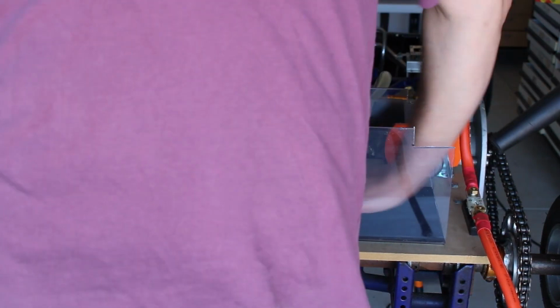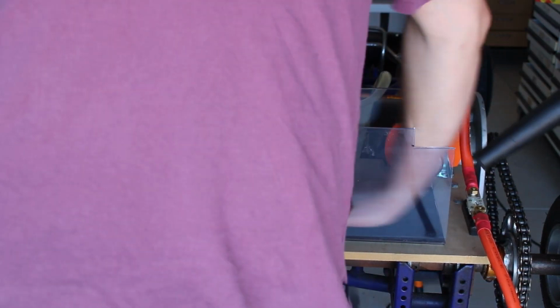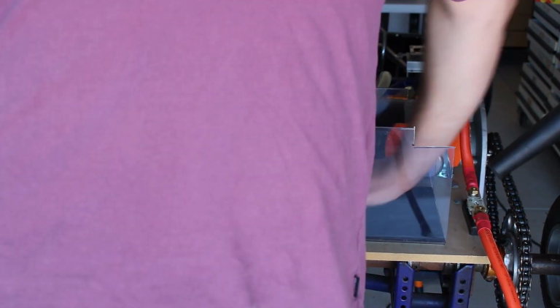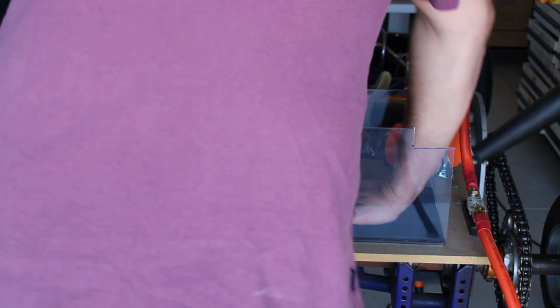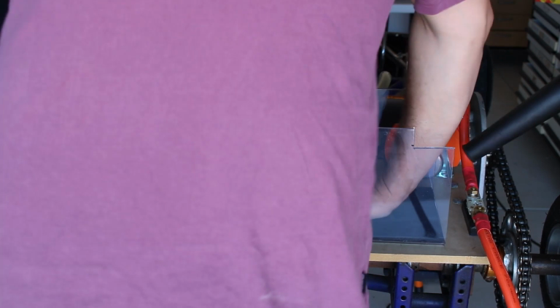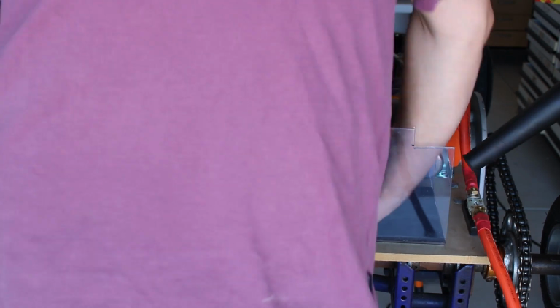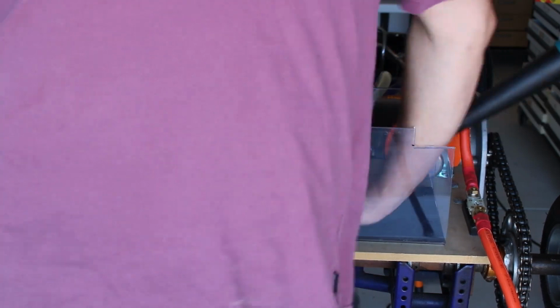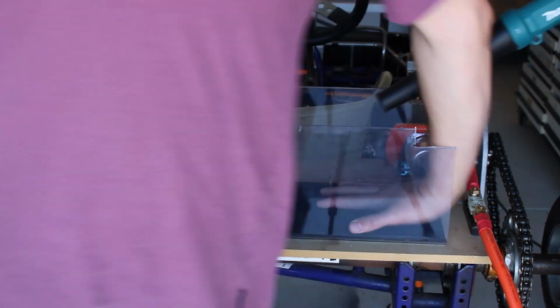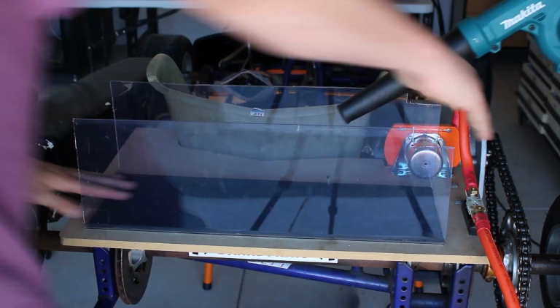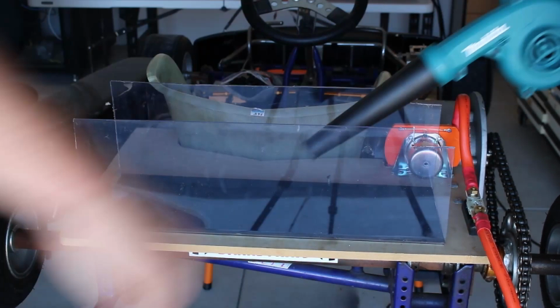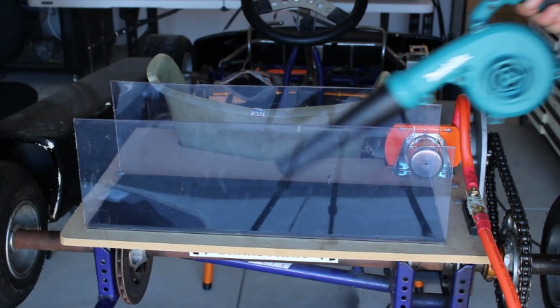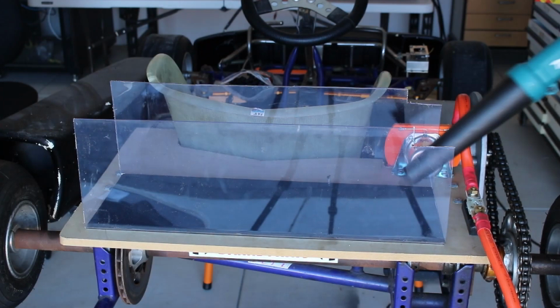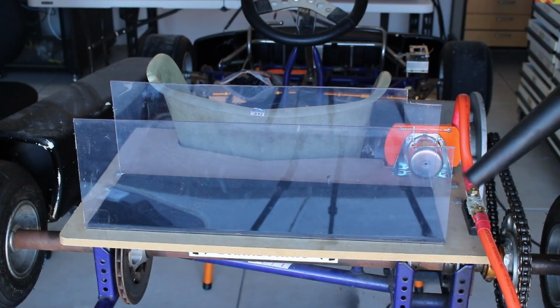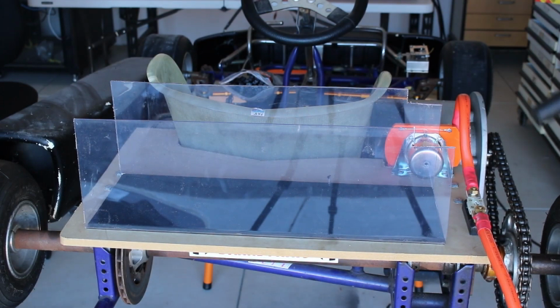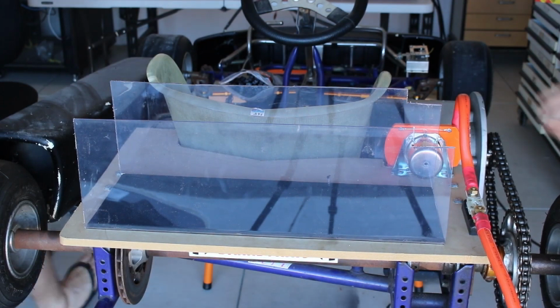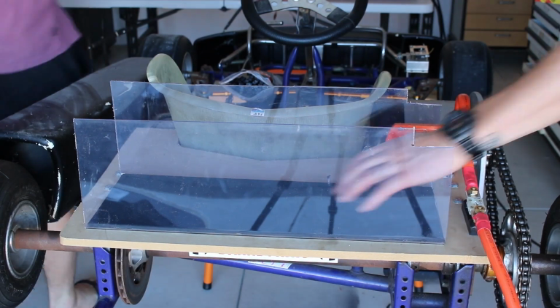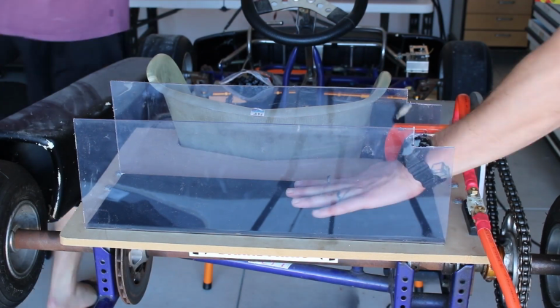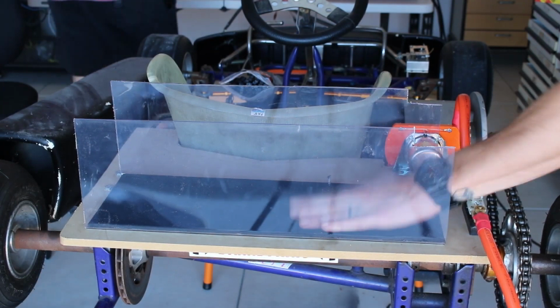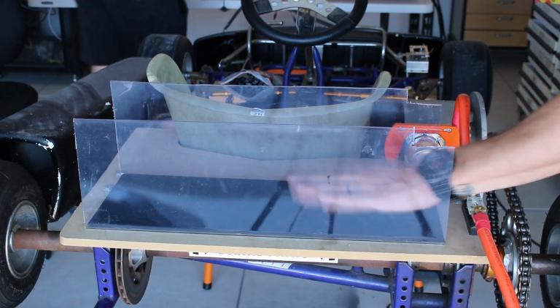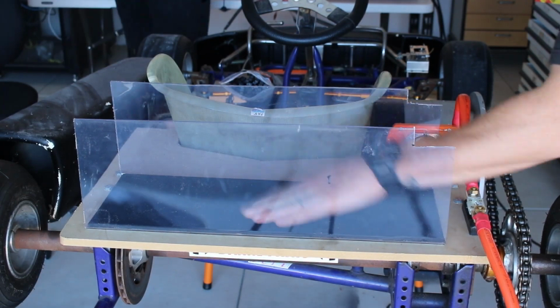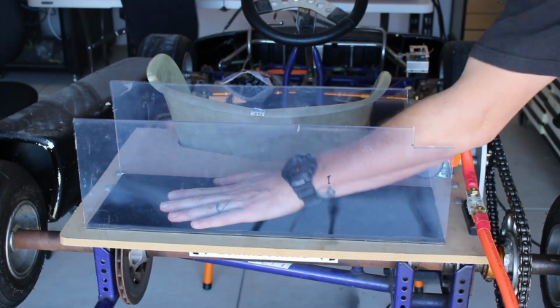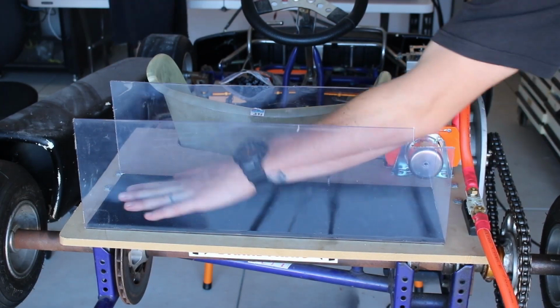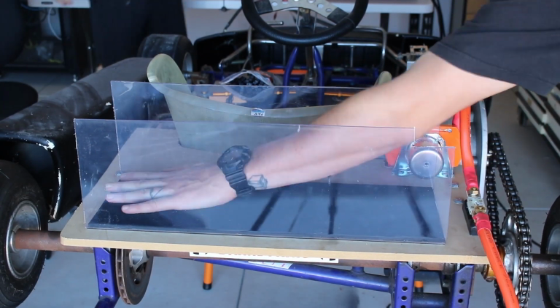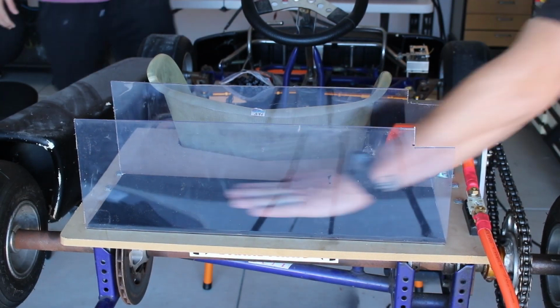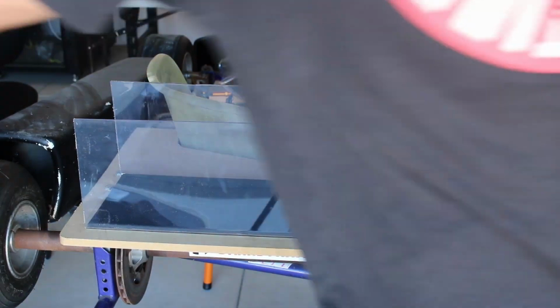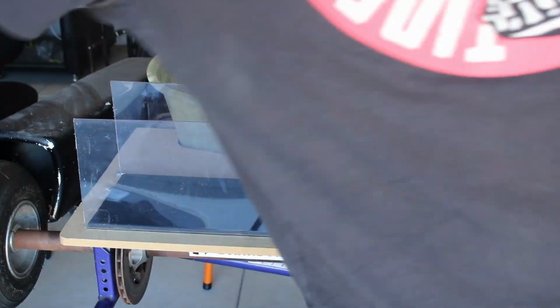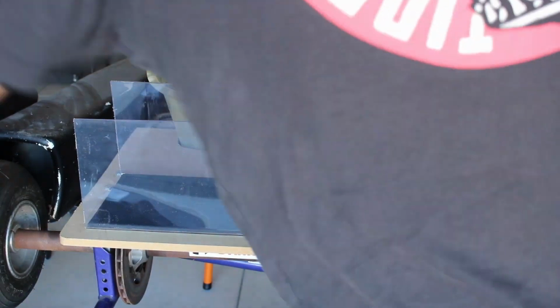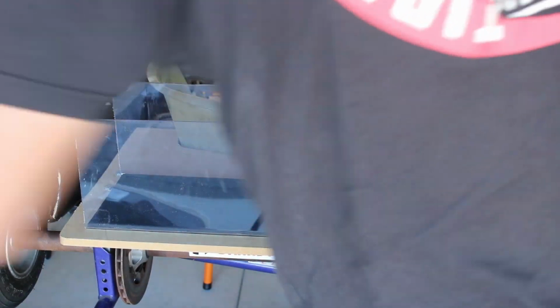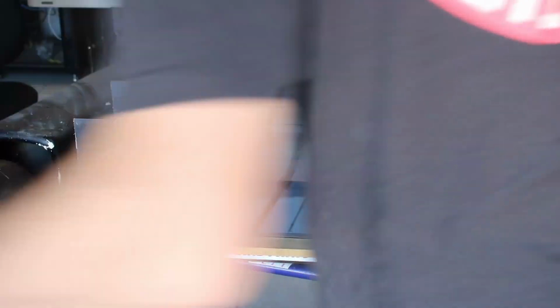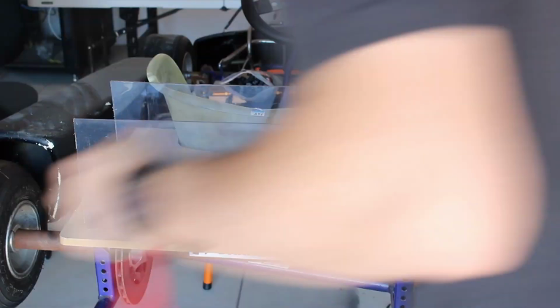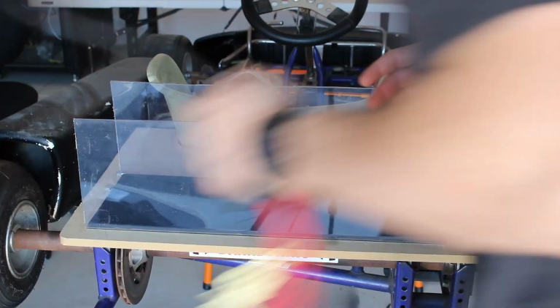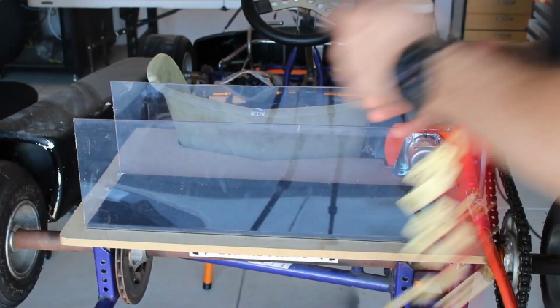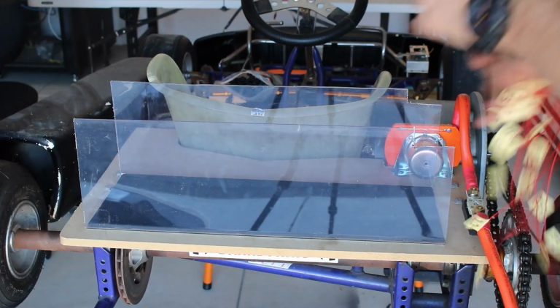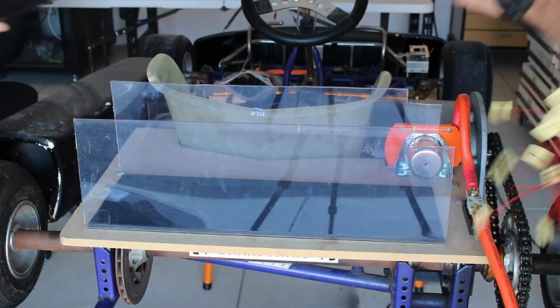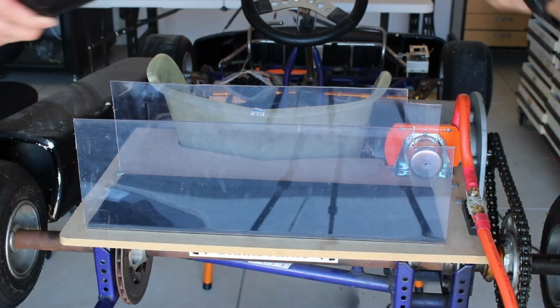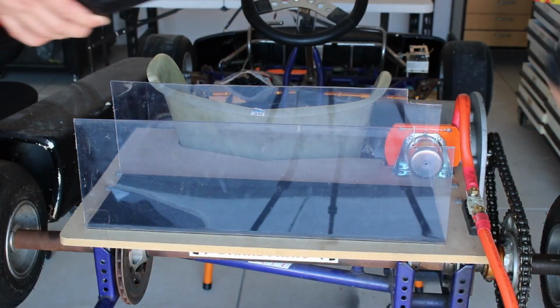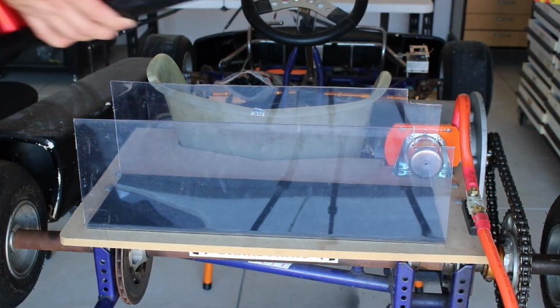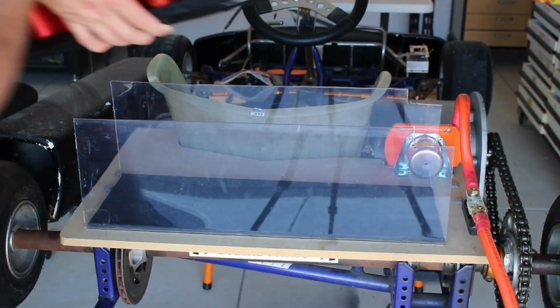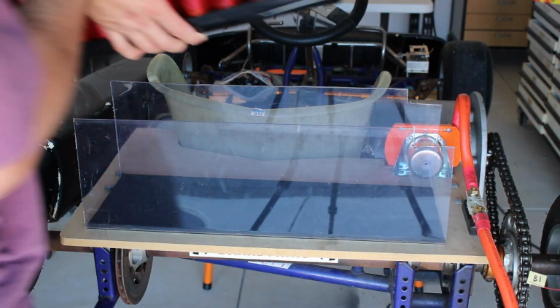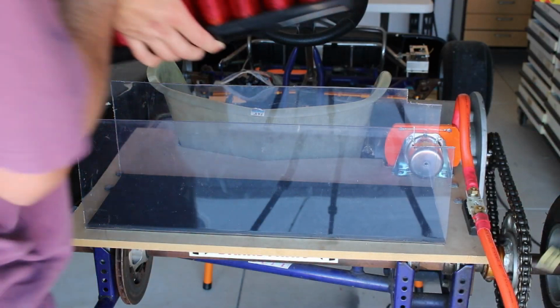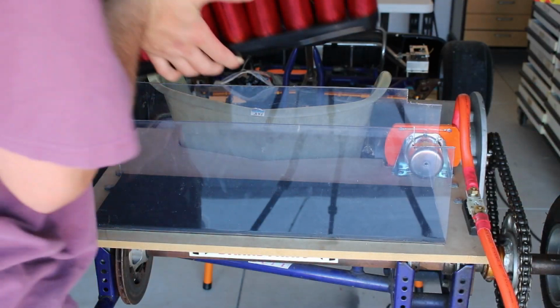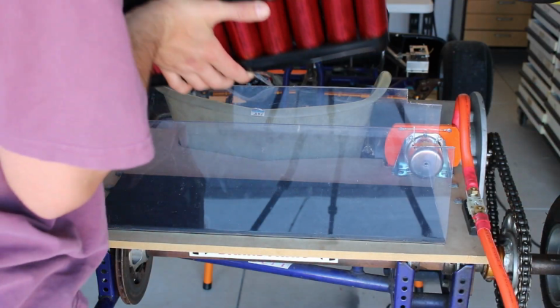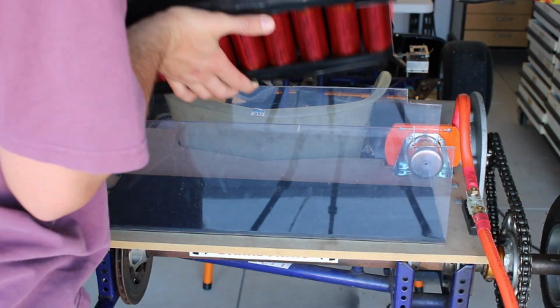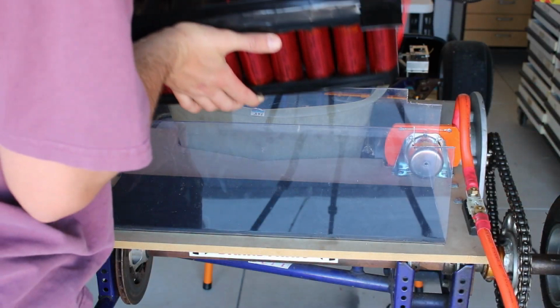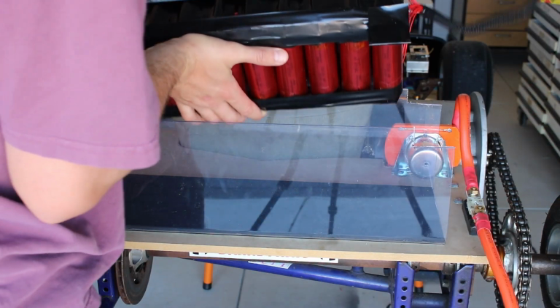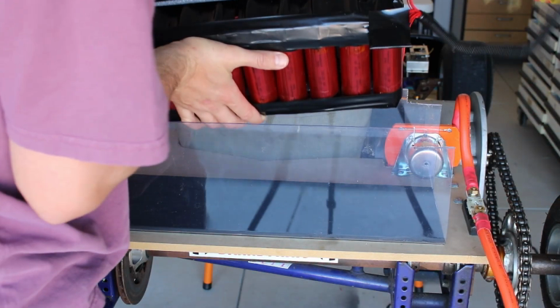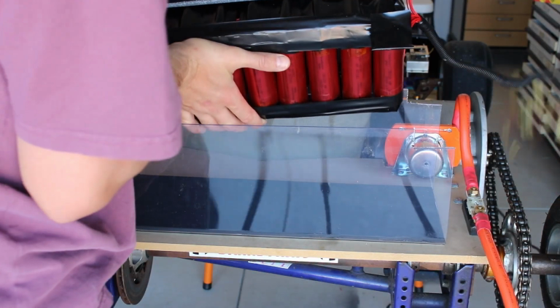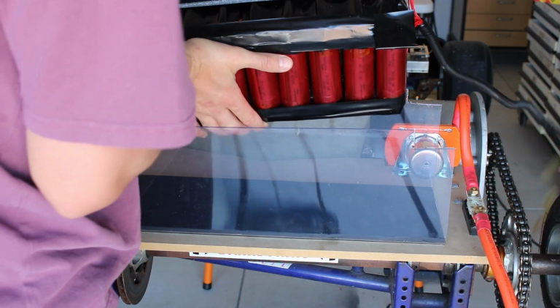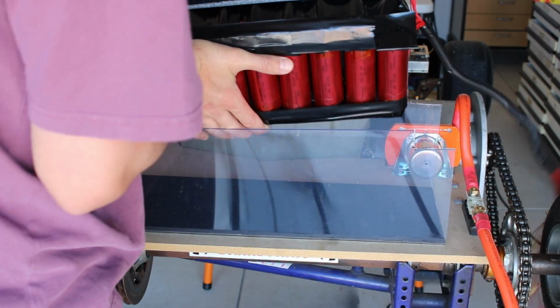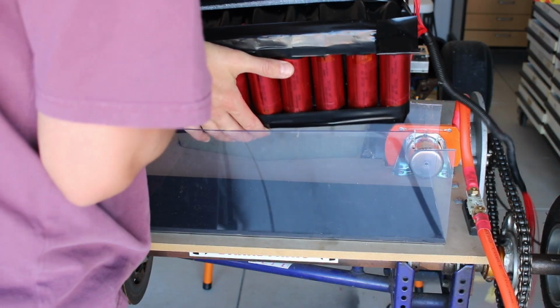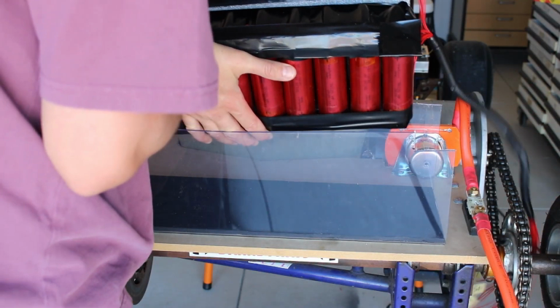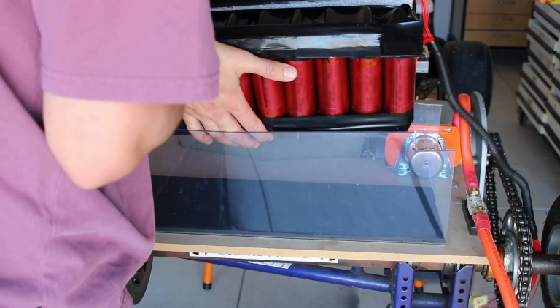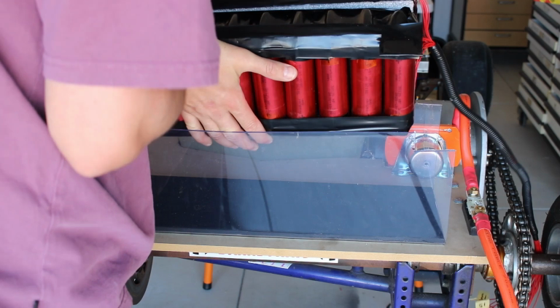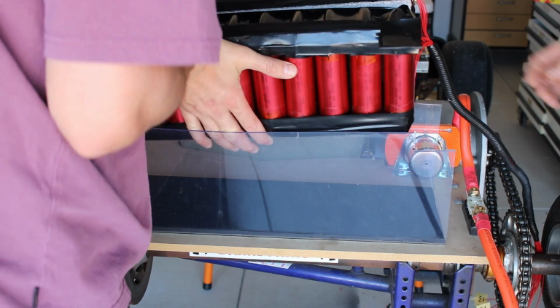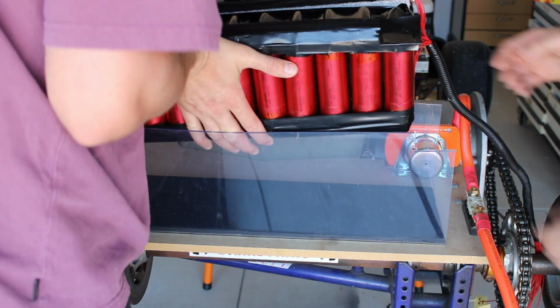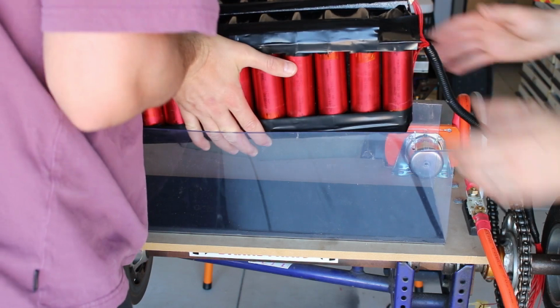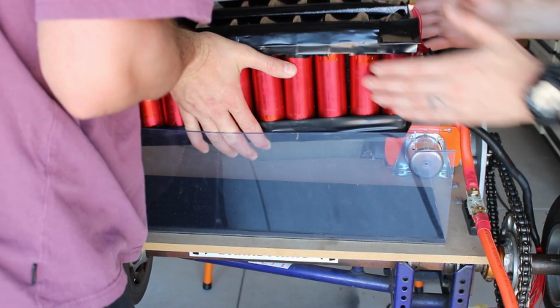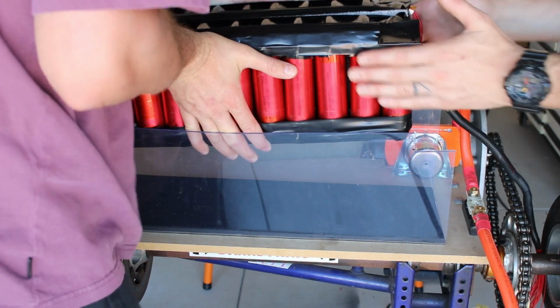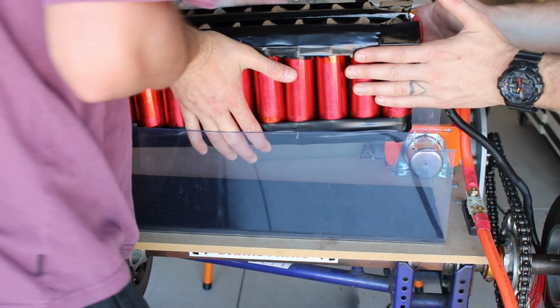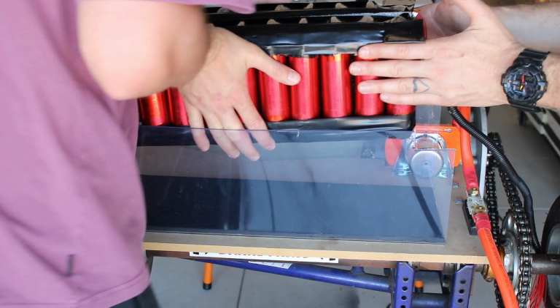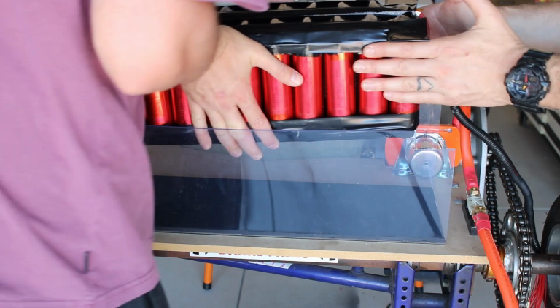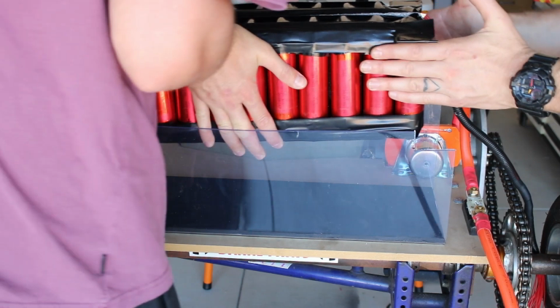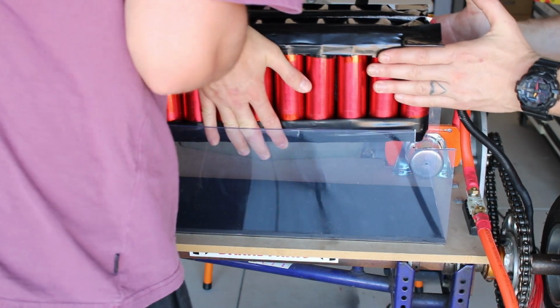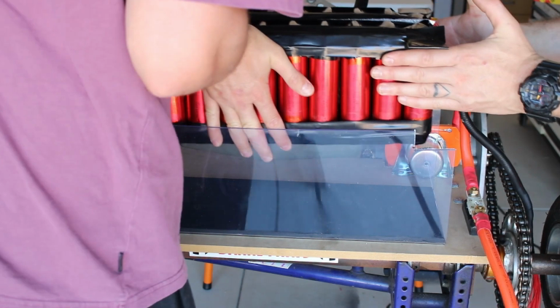I'll leave it there for now with the battery mostly made up and mounted. There's still heaps to come in the next part, so I'll see you in part eight. Cheers for watching.